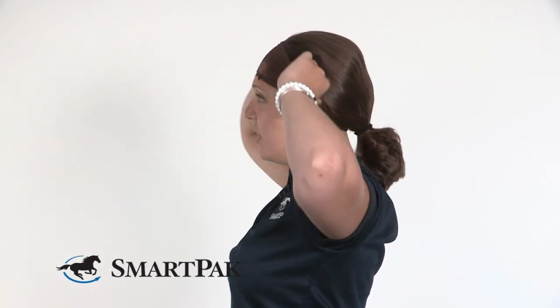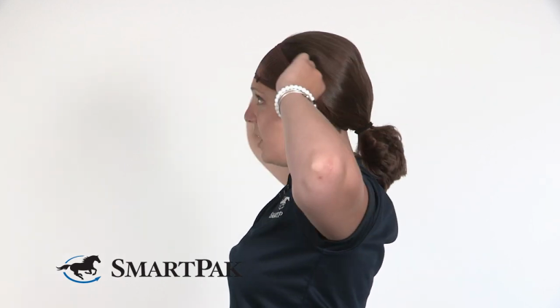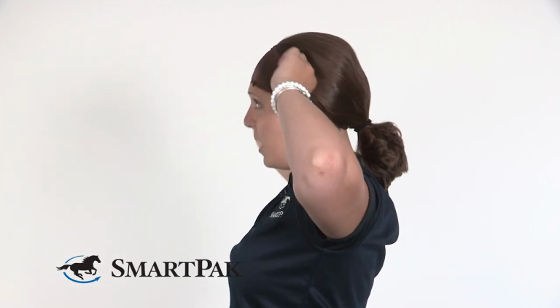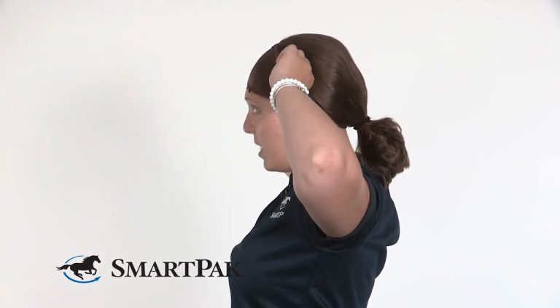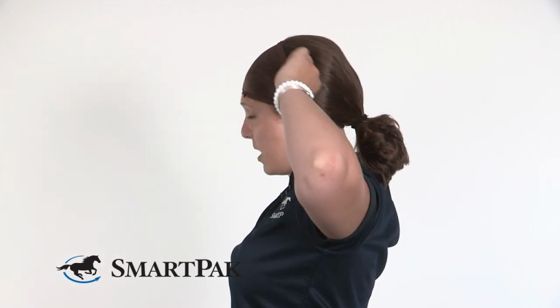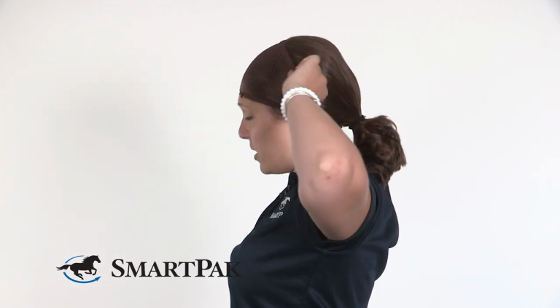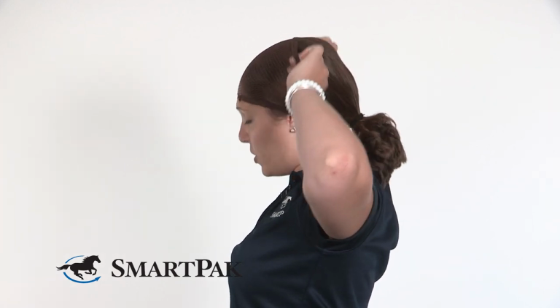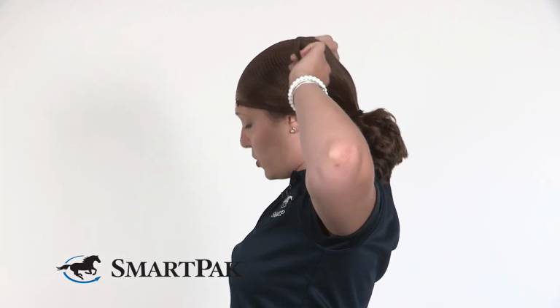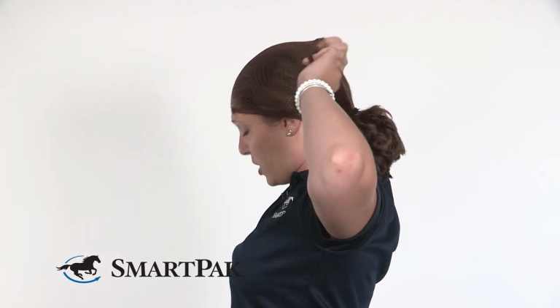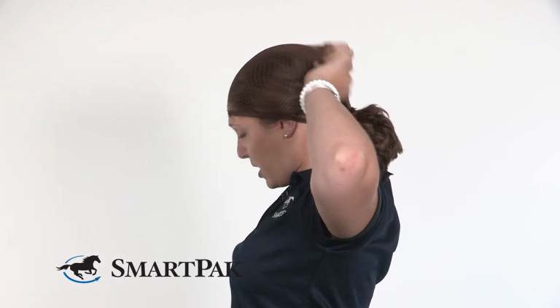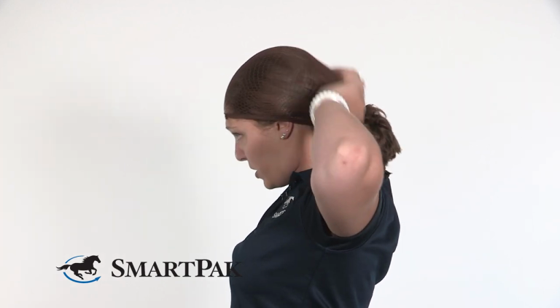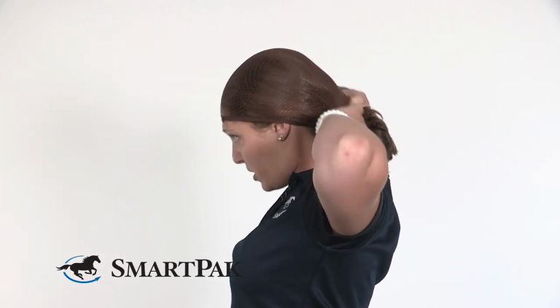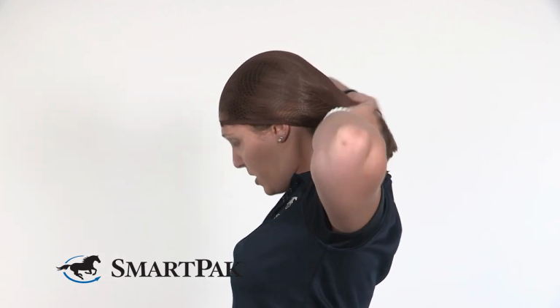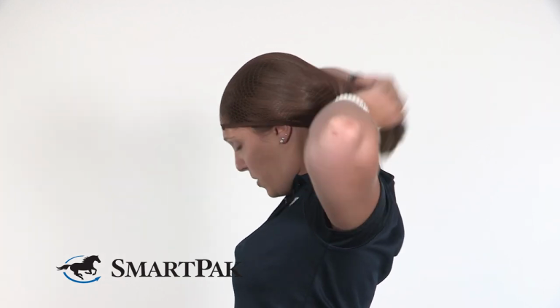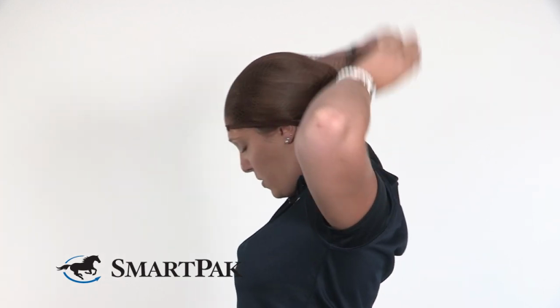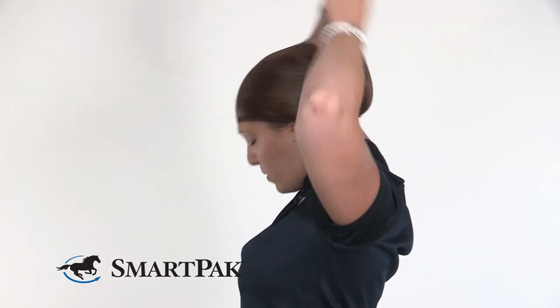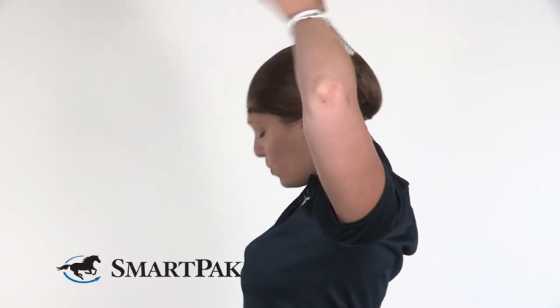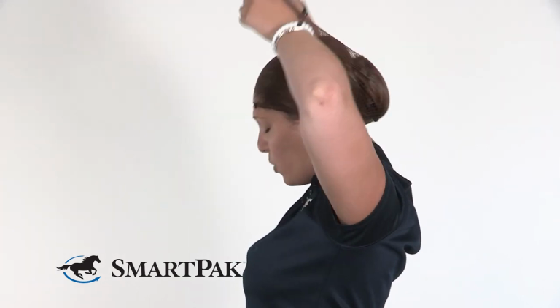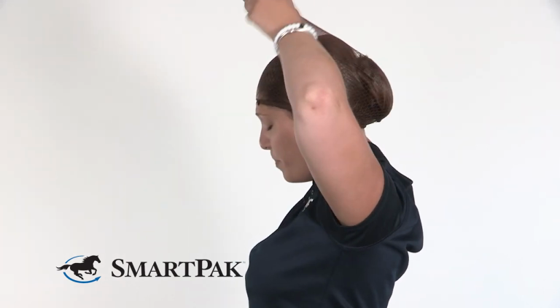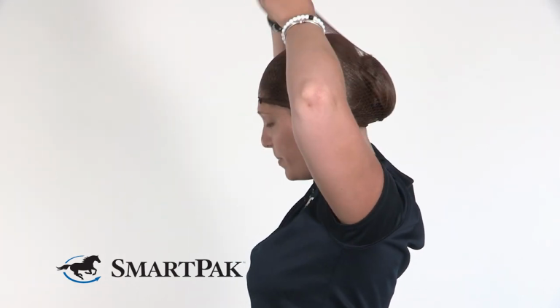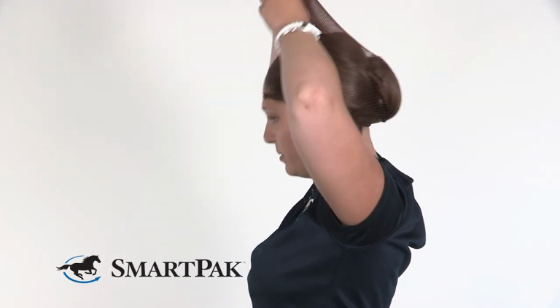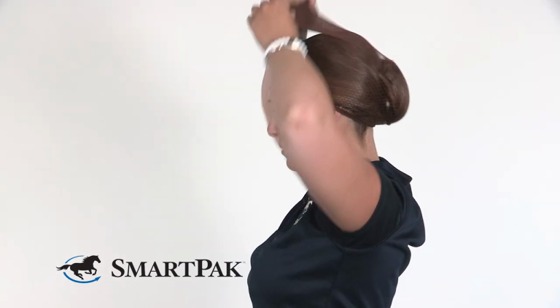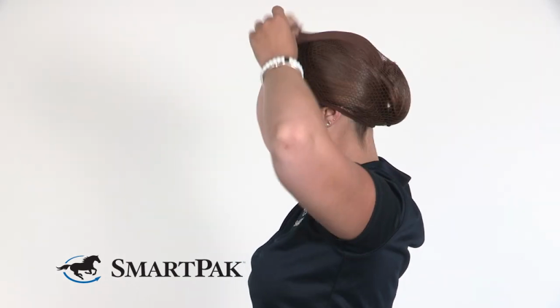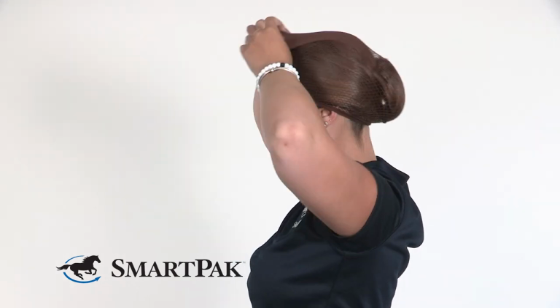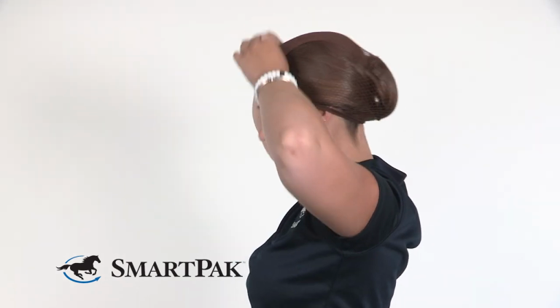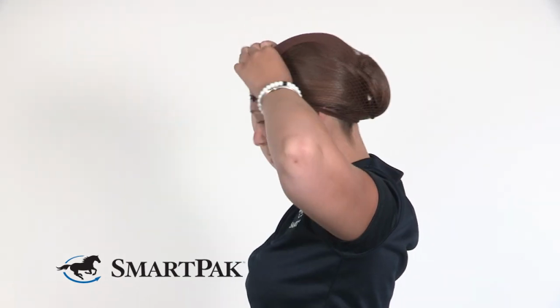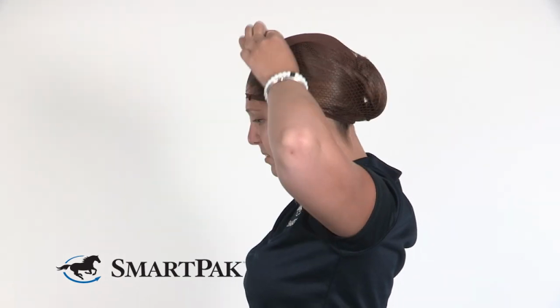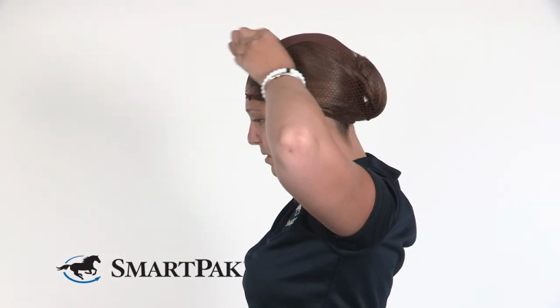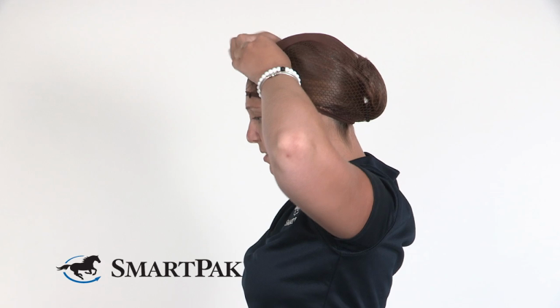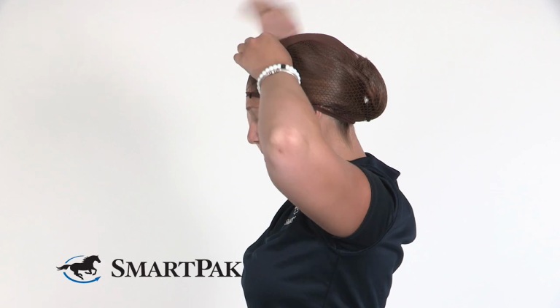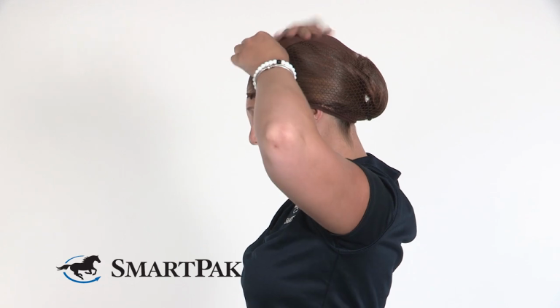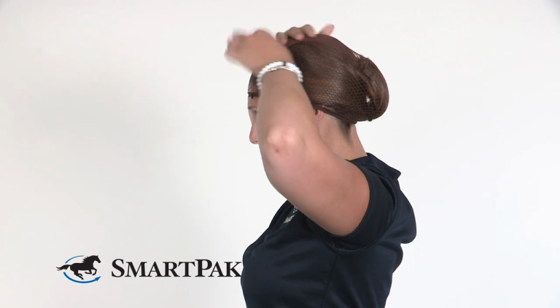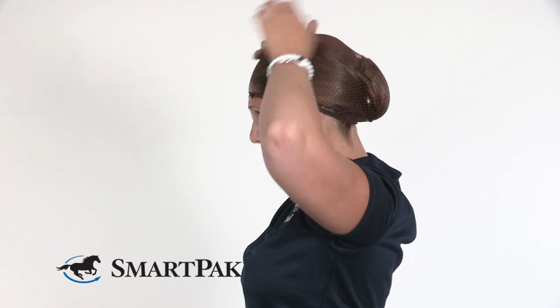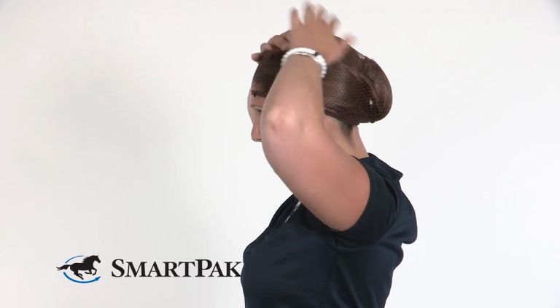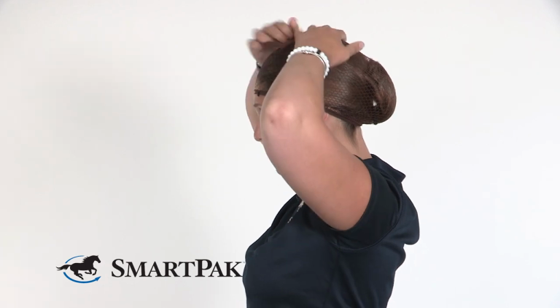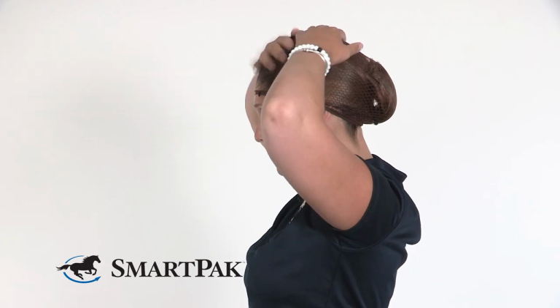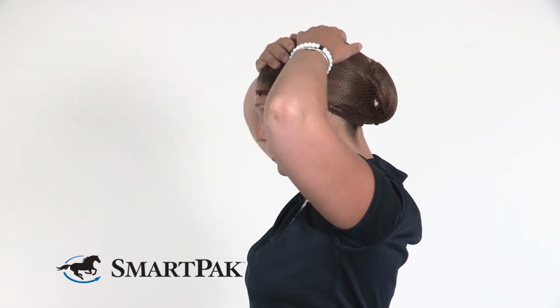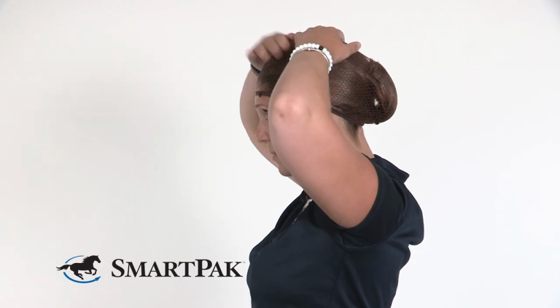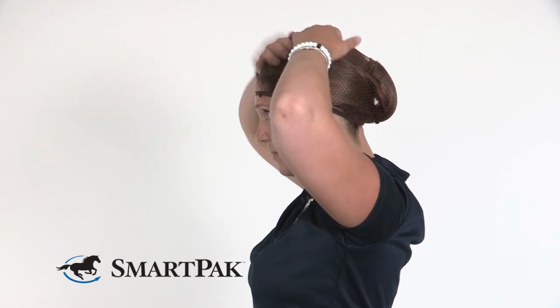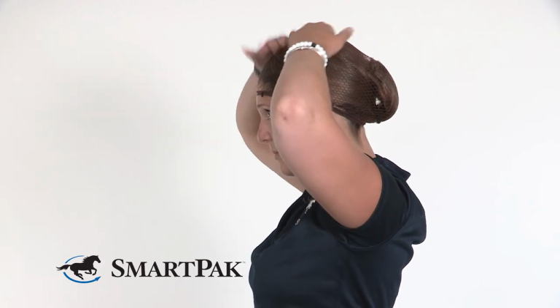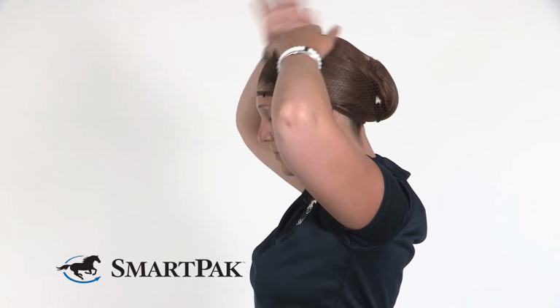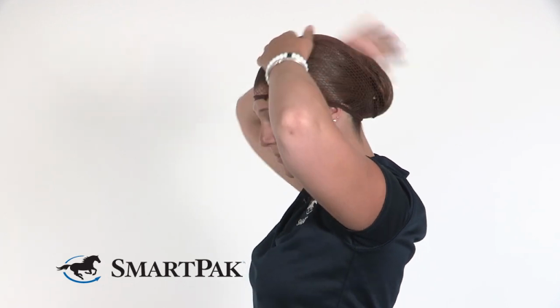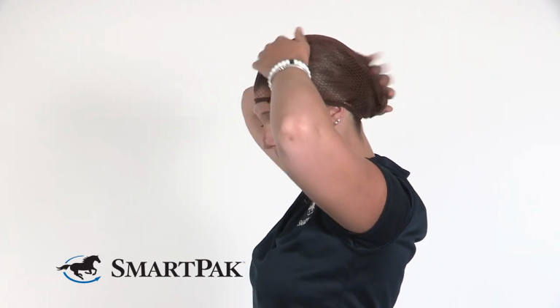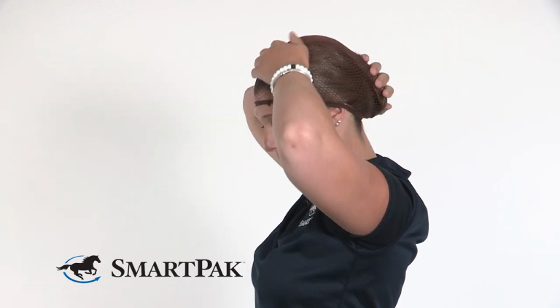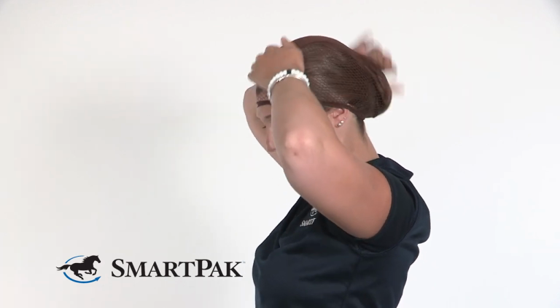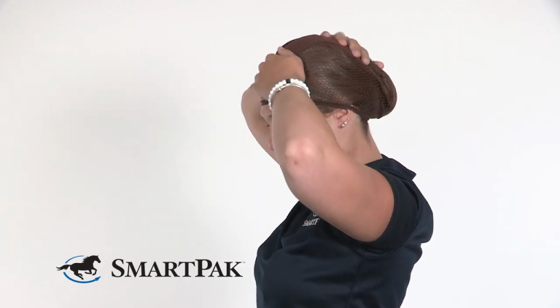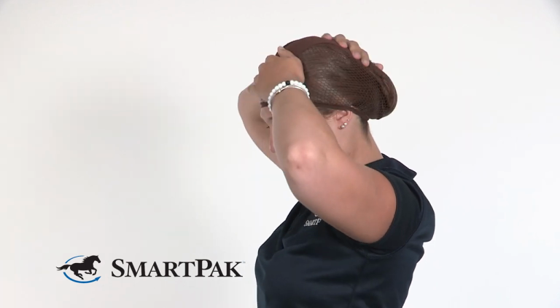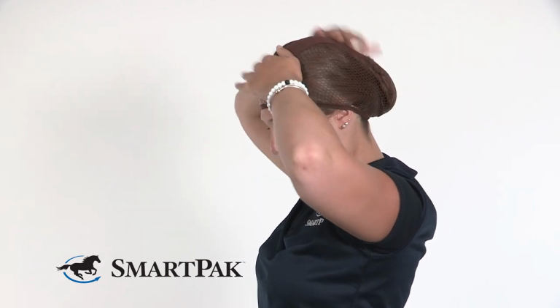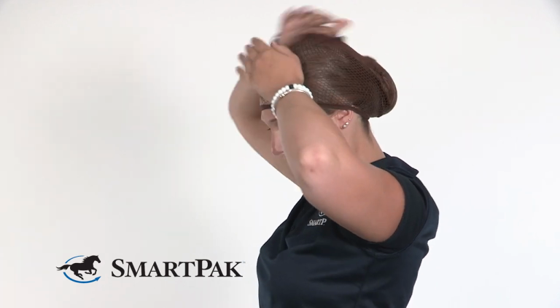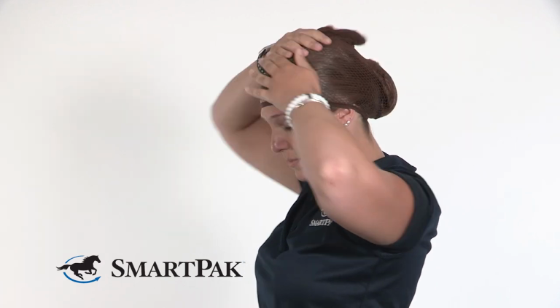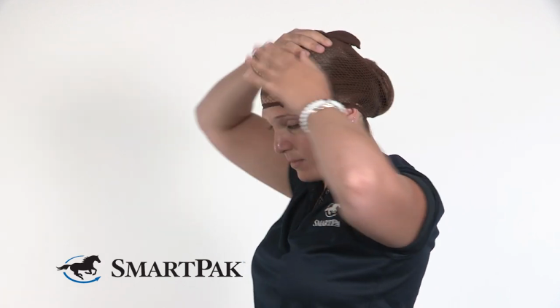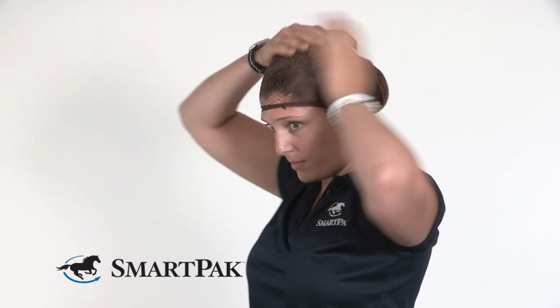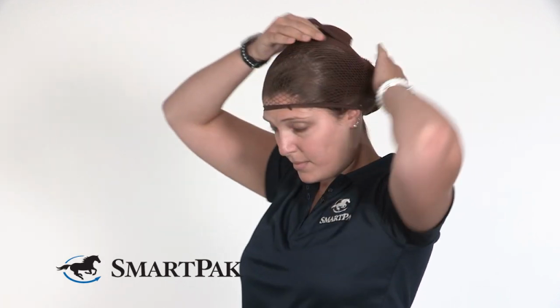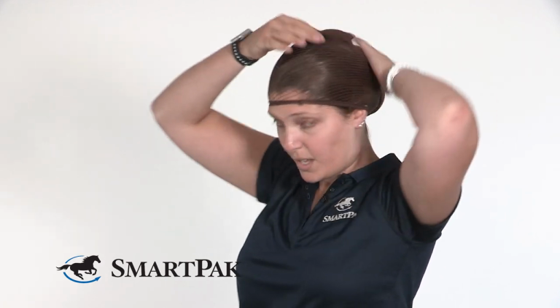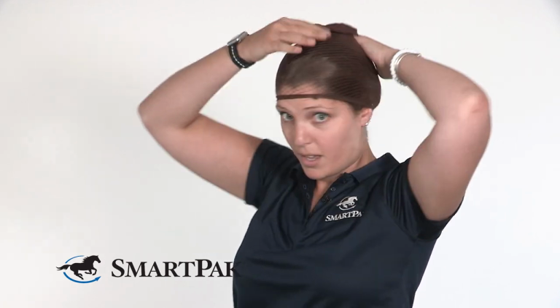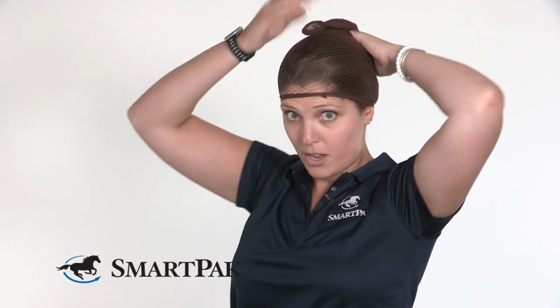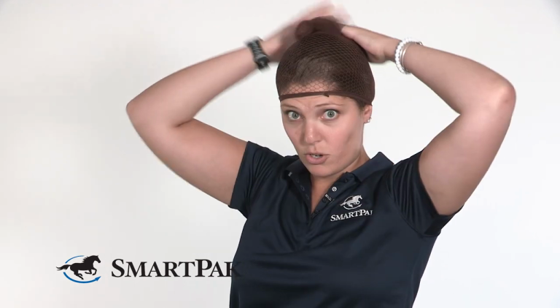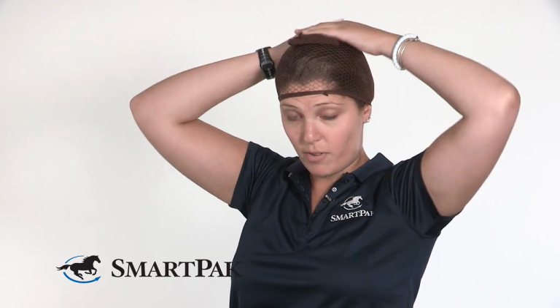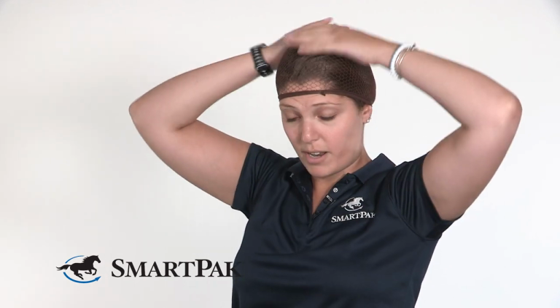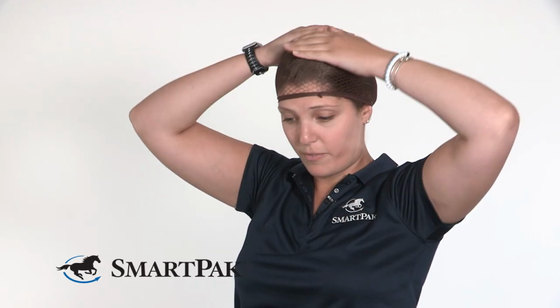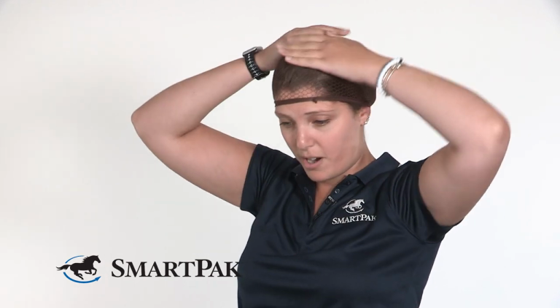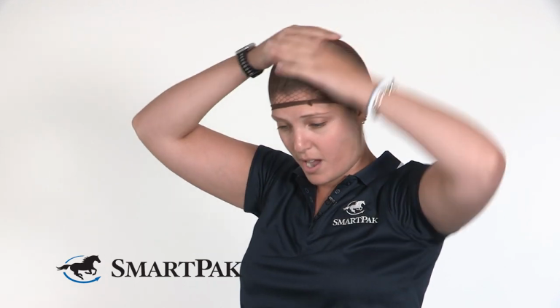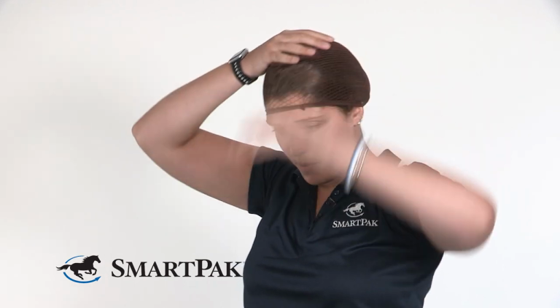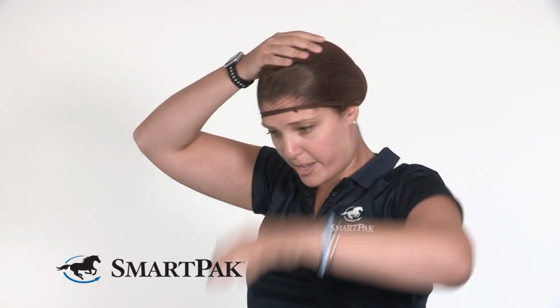And then you just — and you're ready for your helmet.